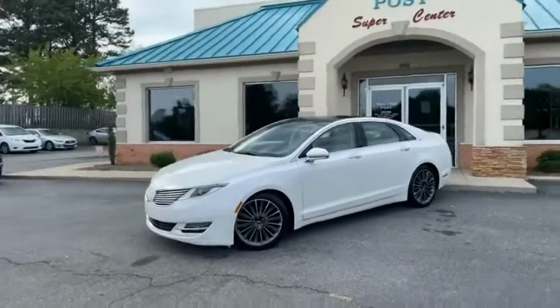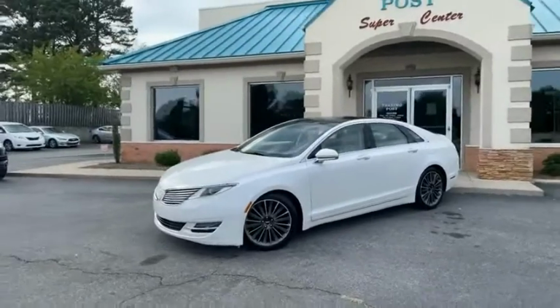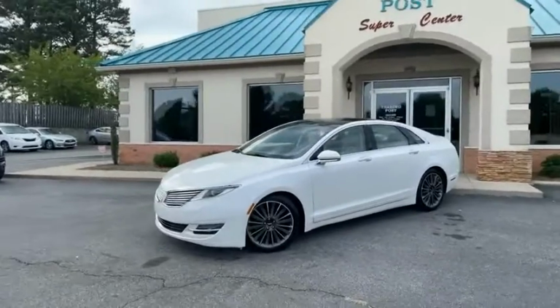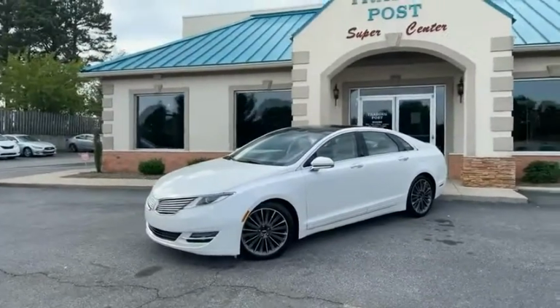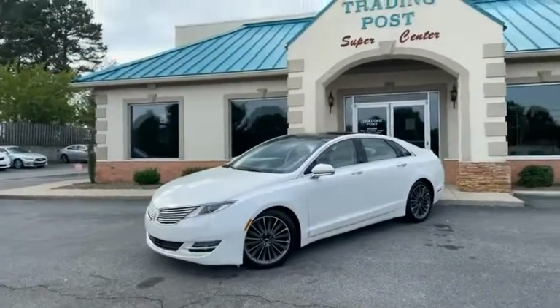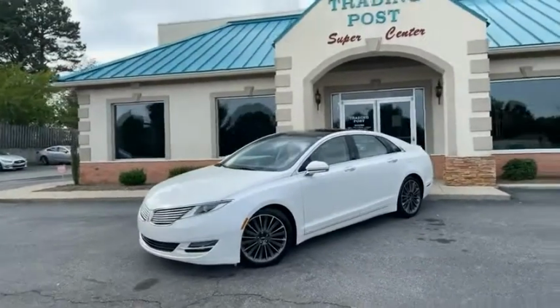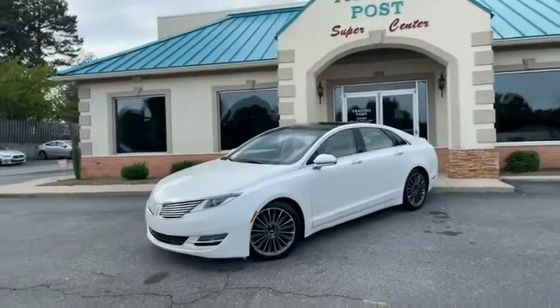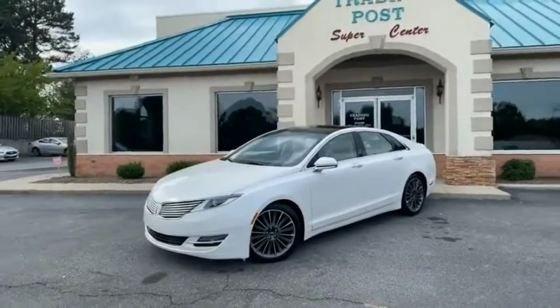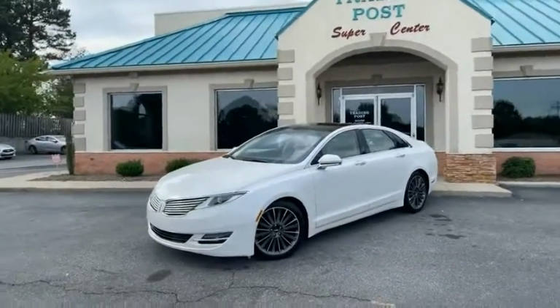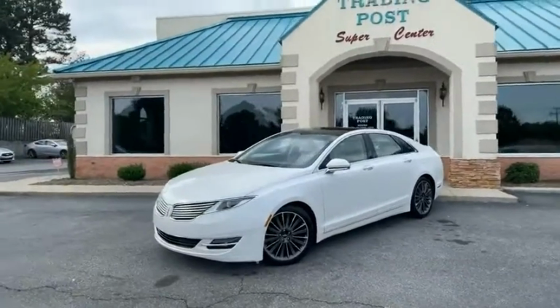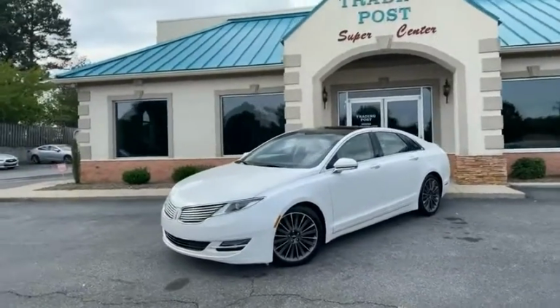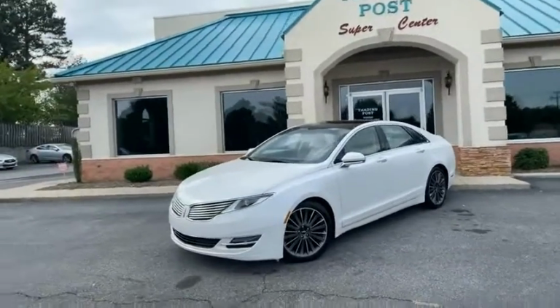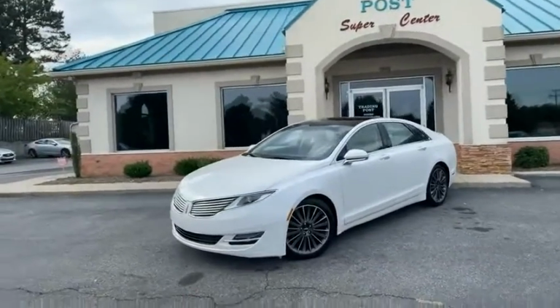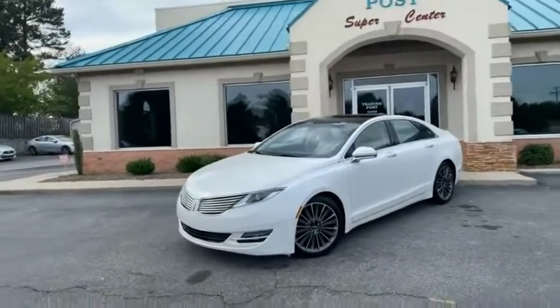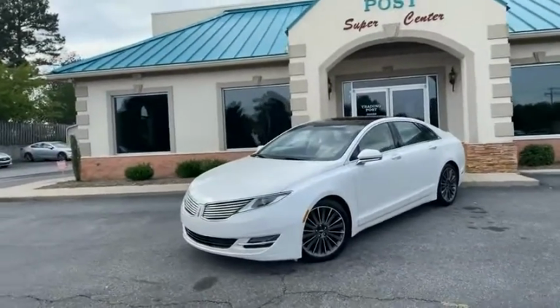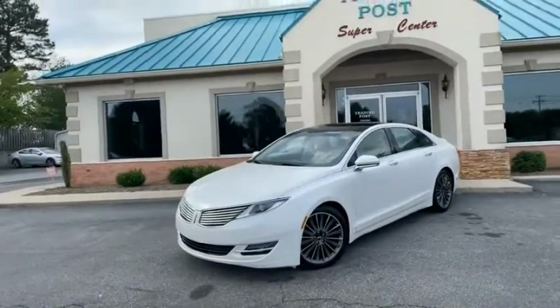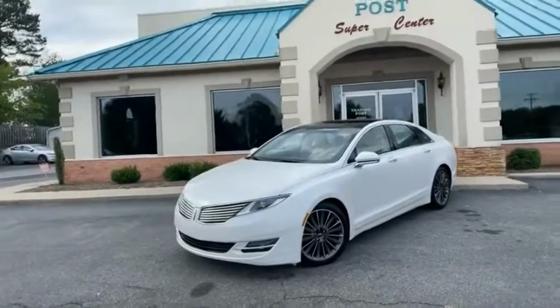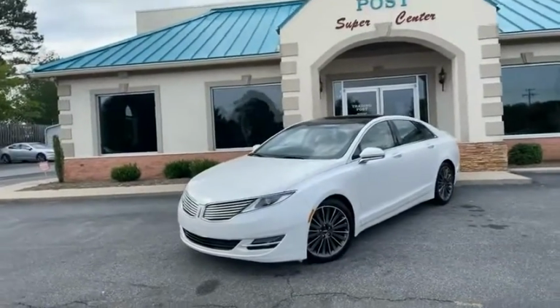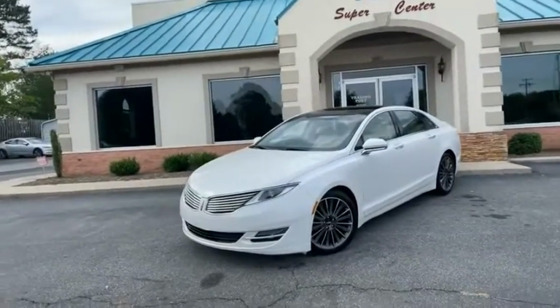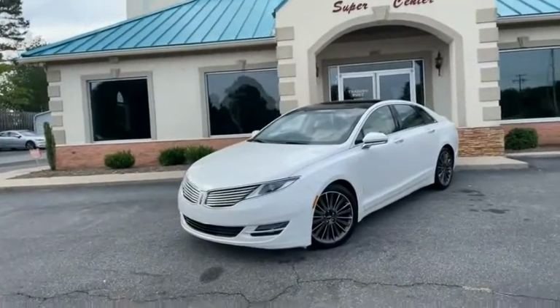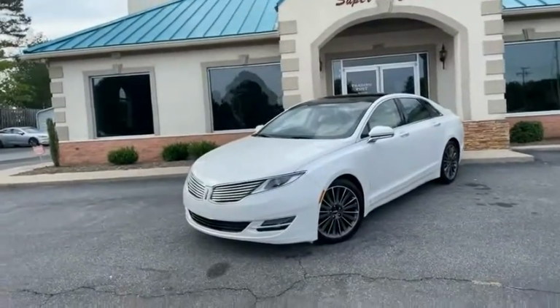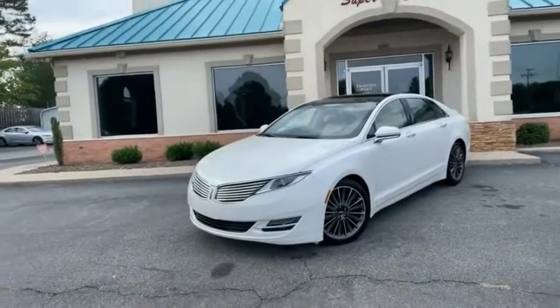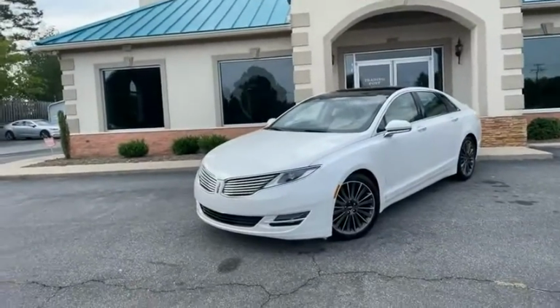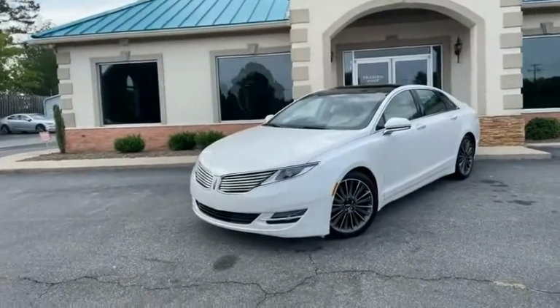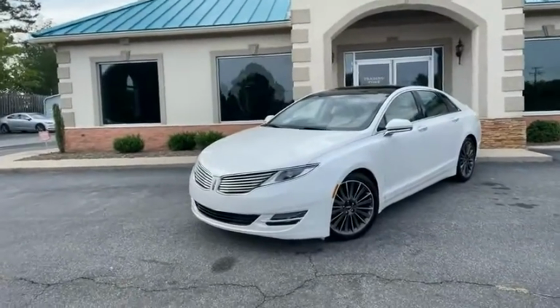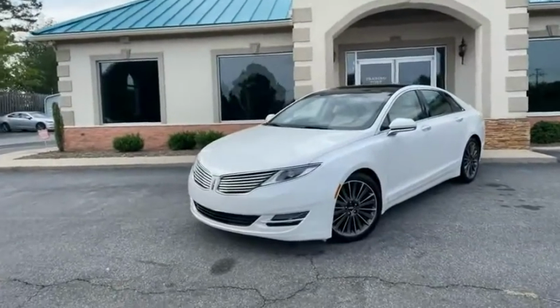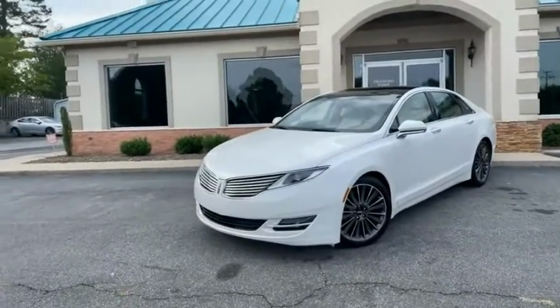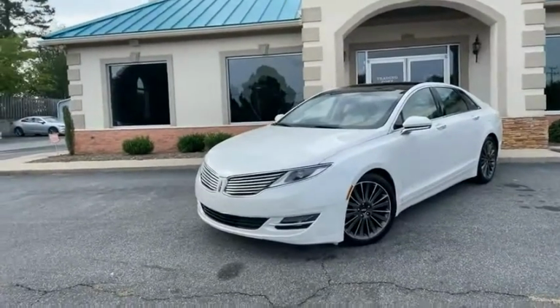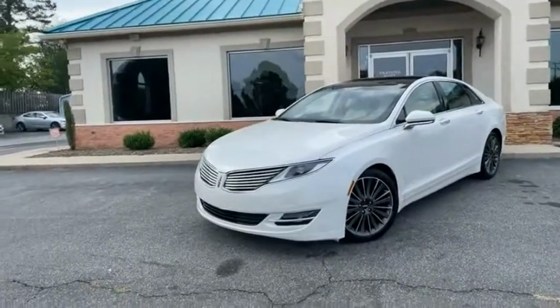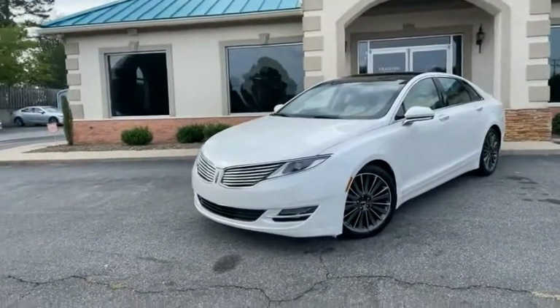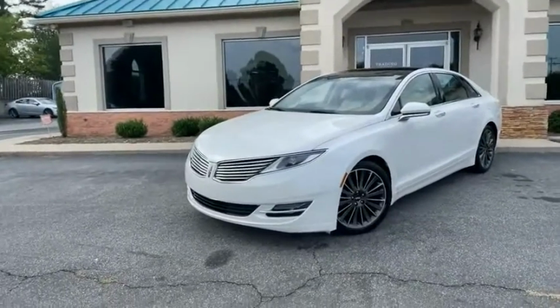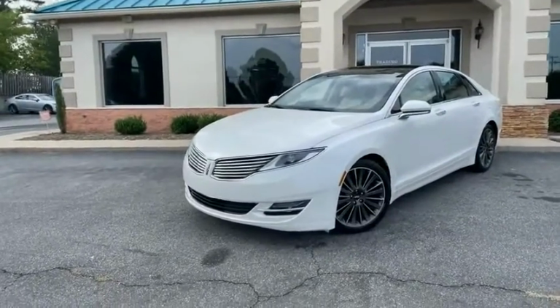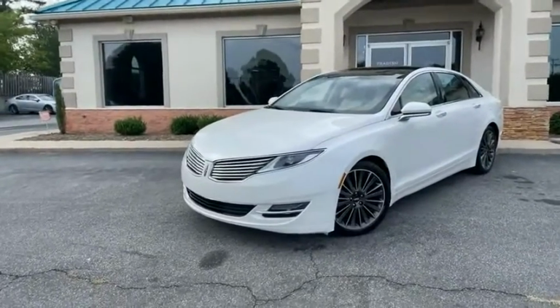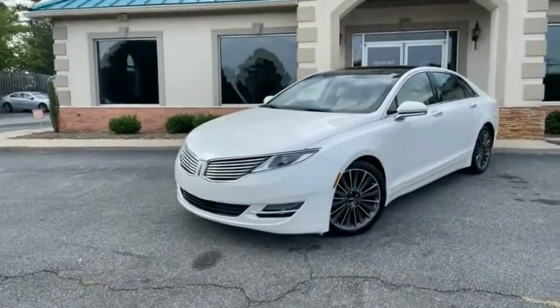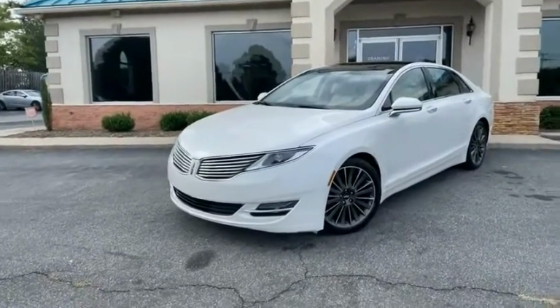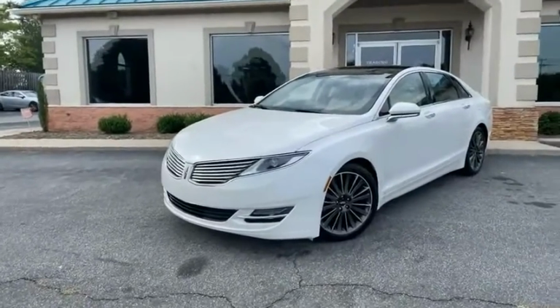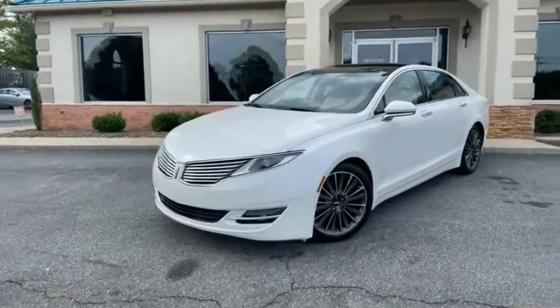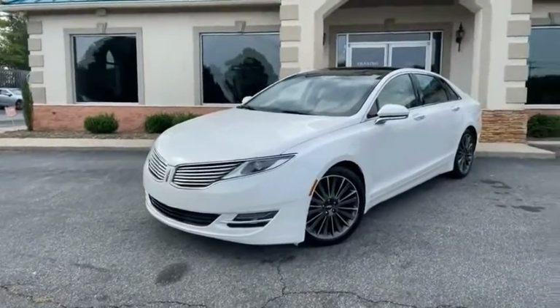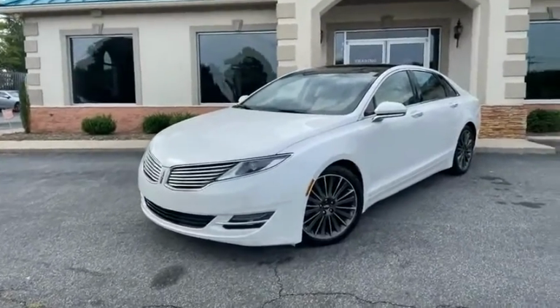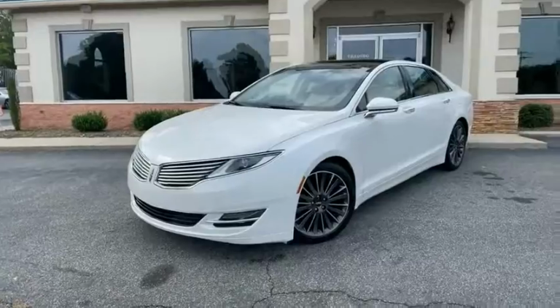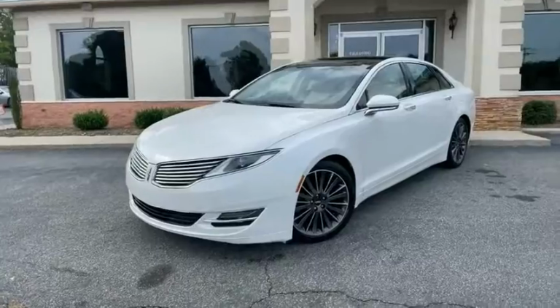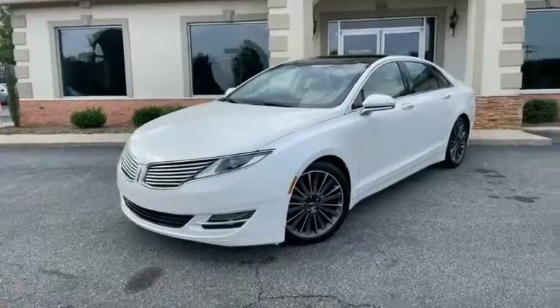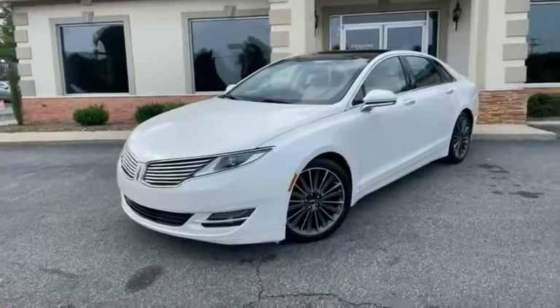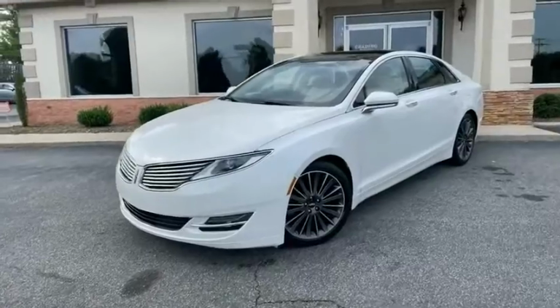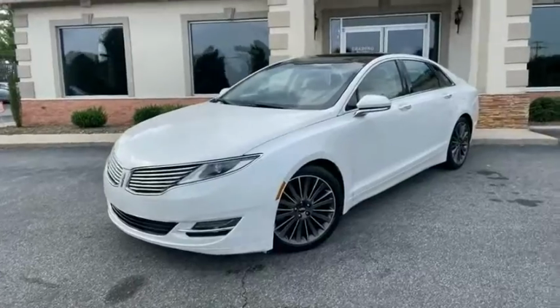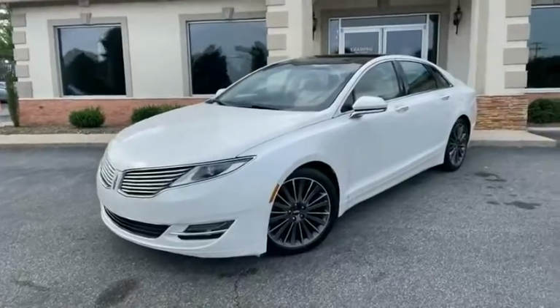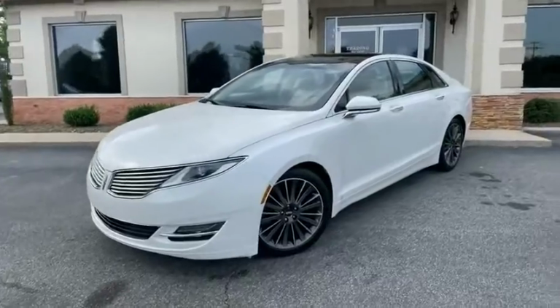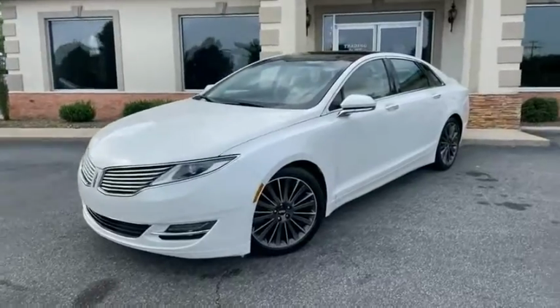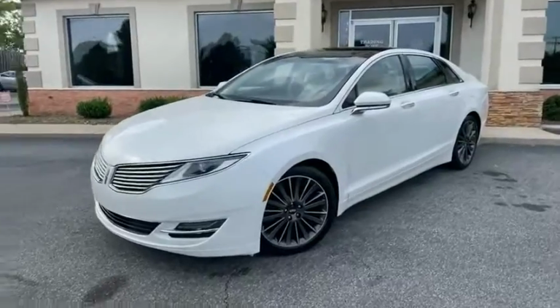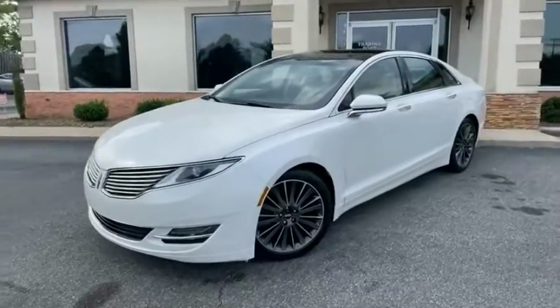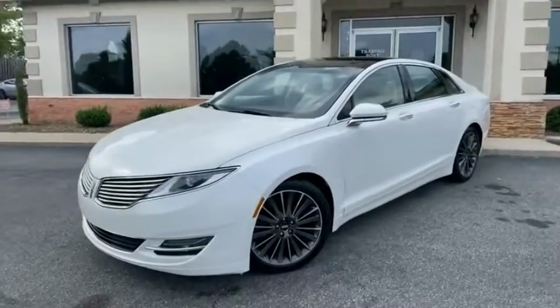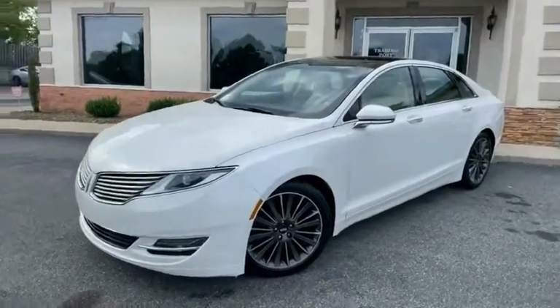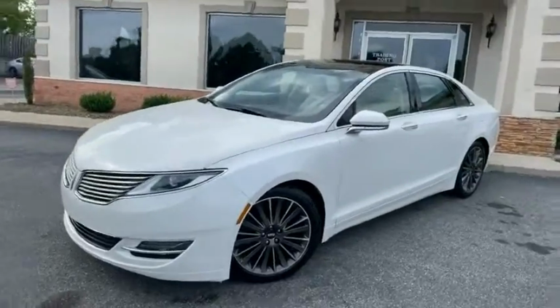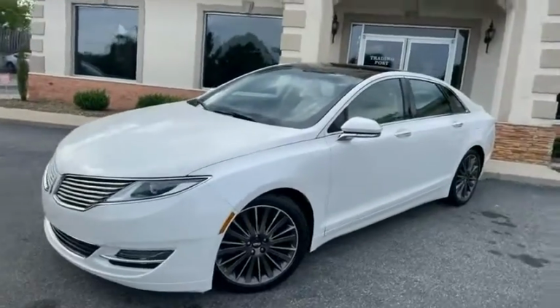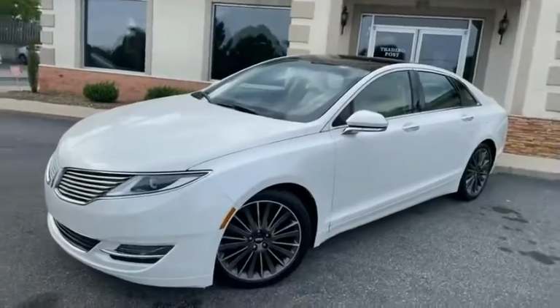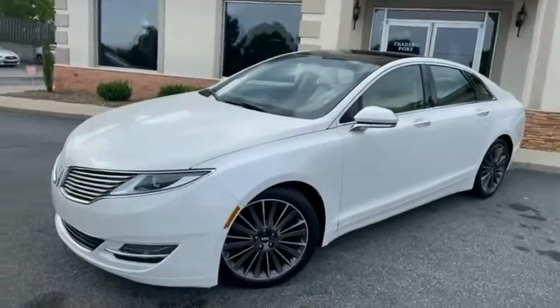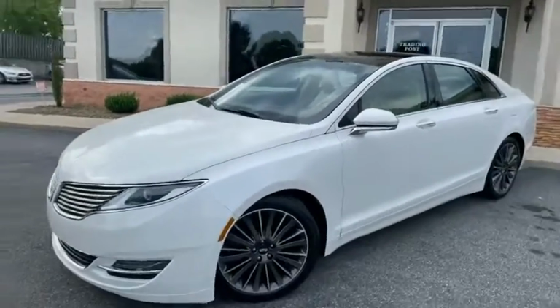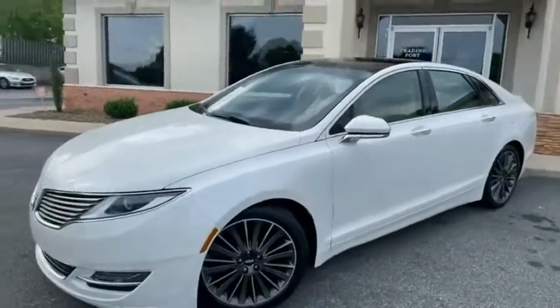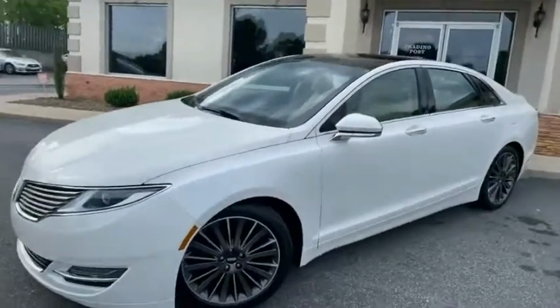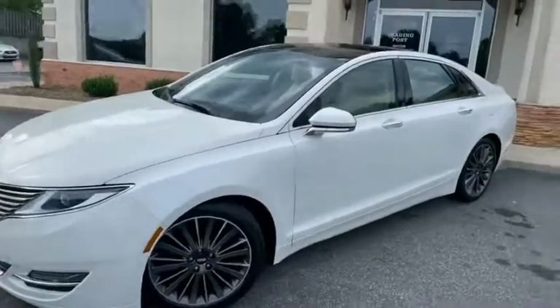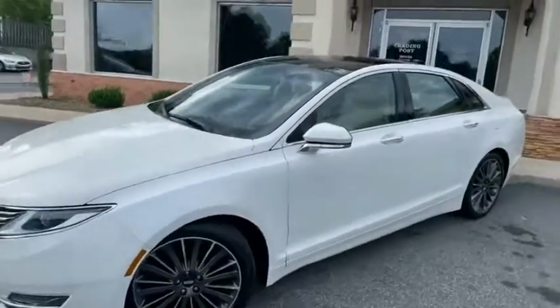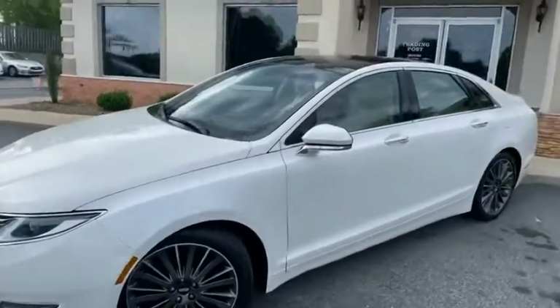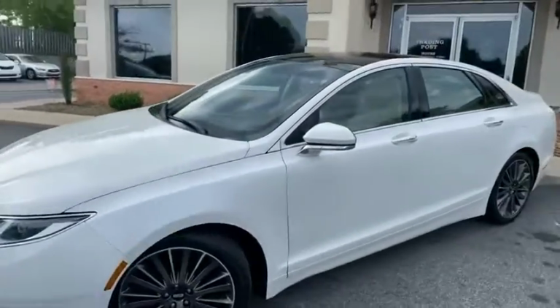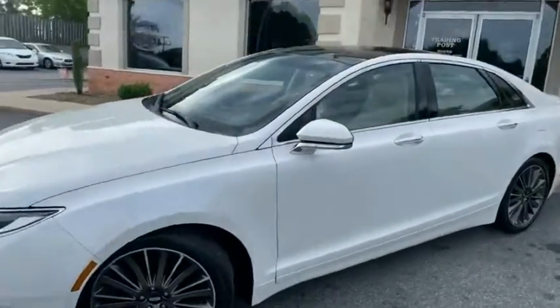It is Carfax certified, zero accidents, with all the service records from Lincoln. This thing was someone's baby.